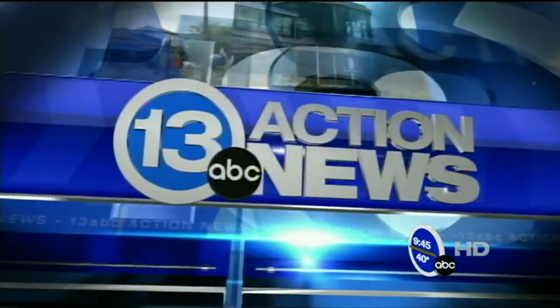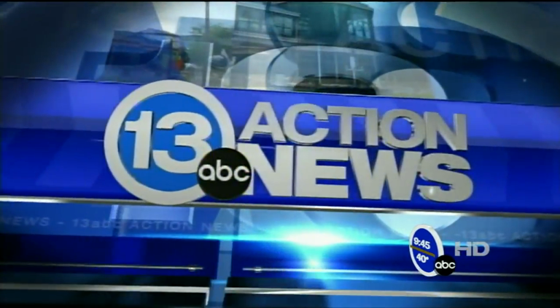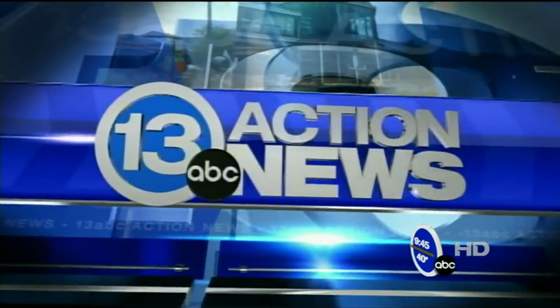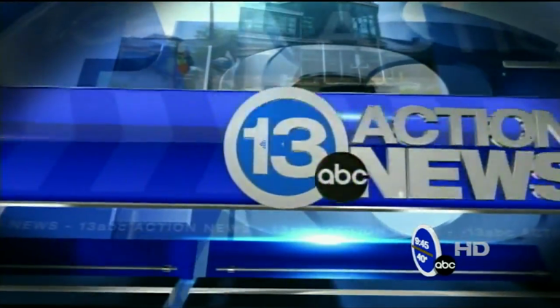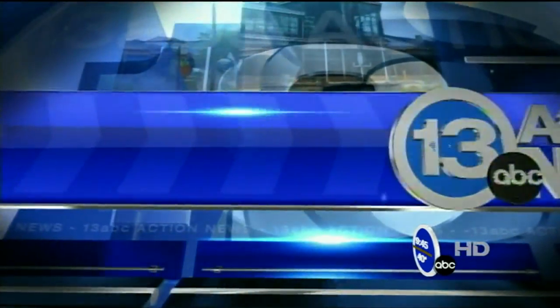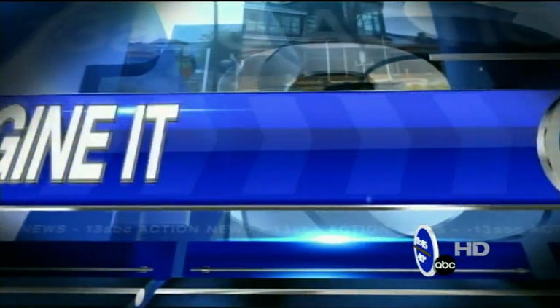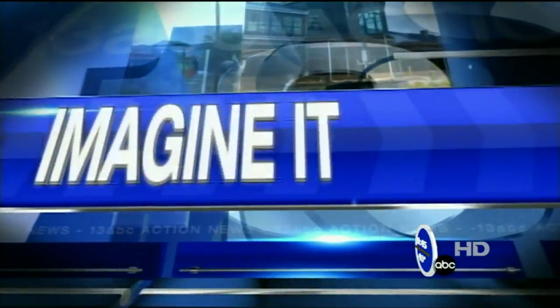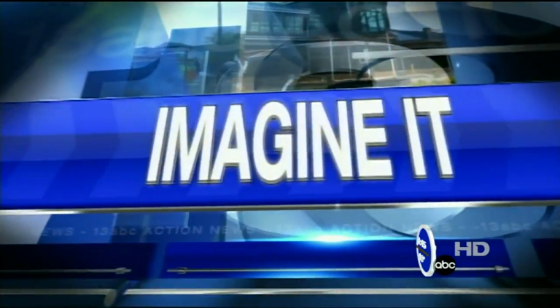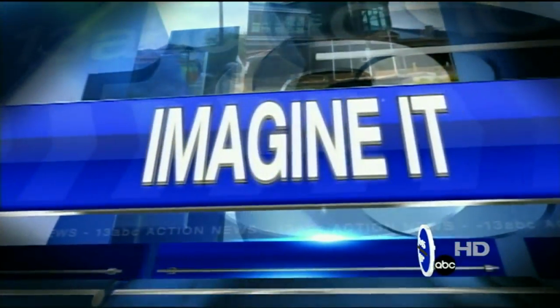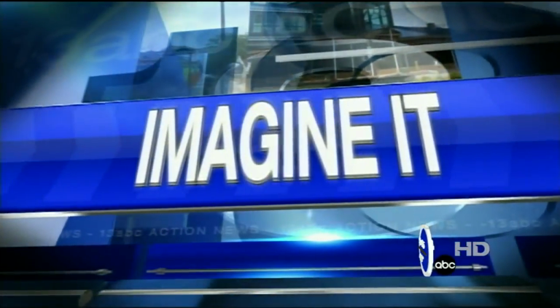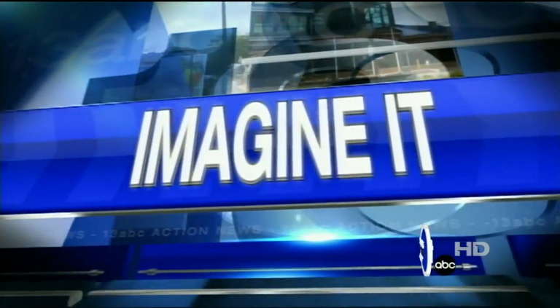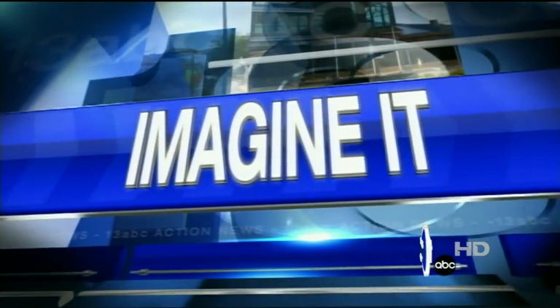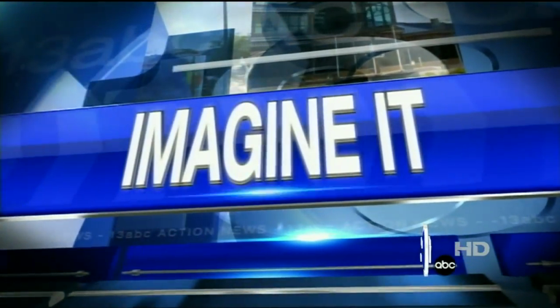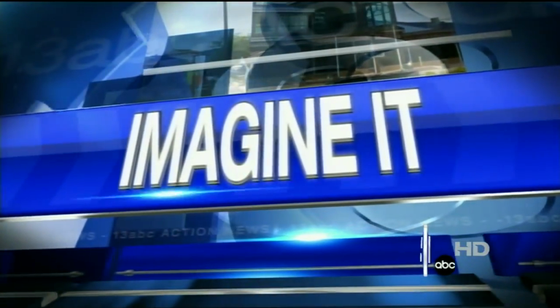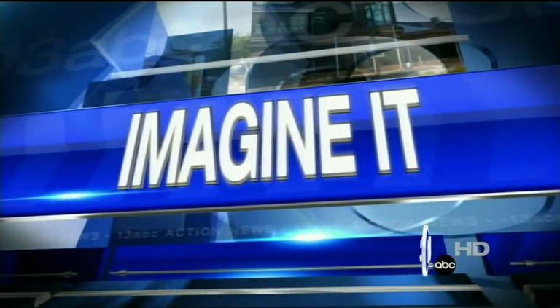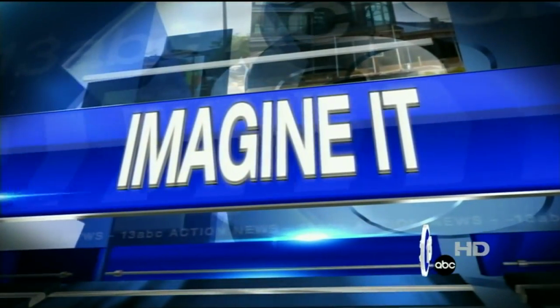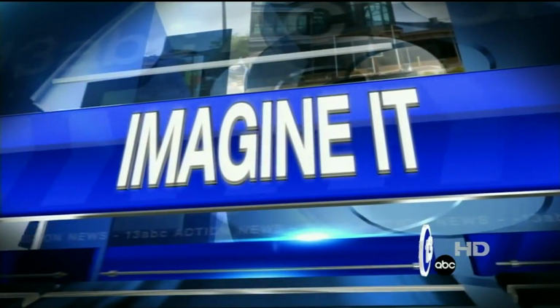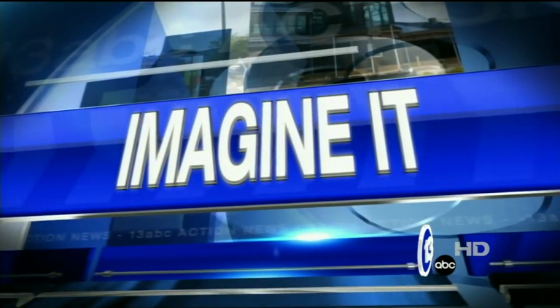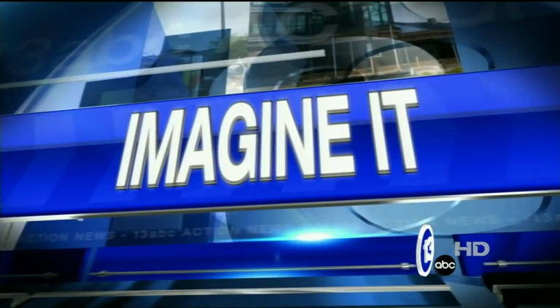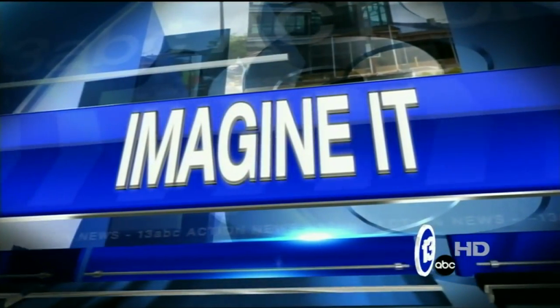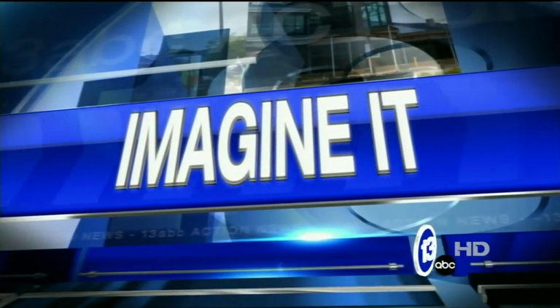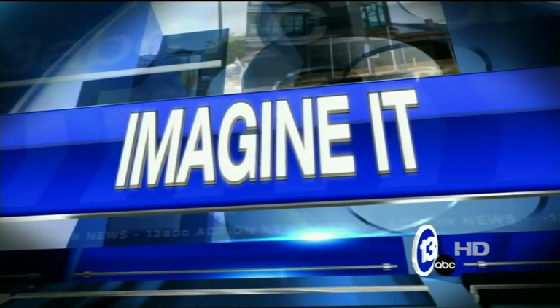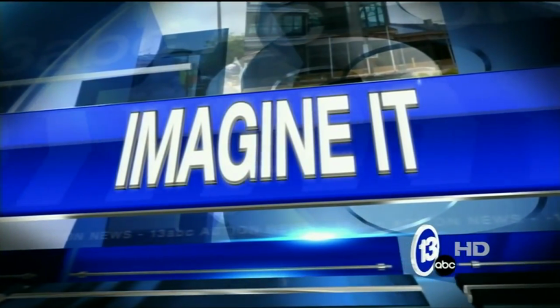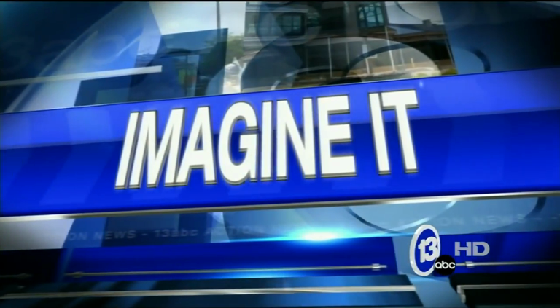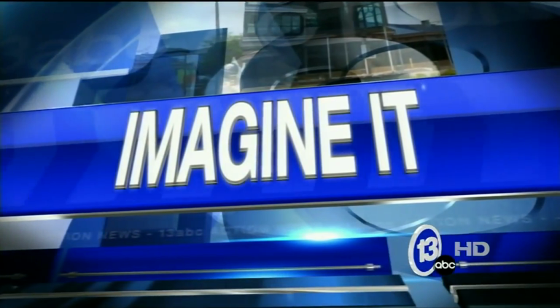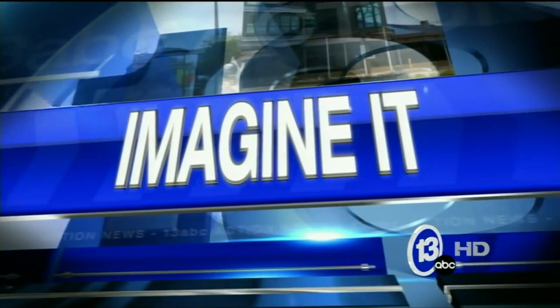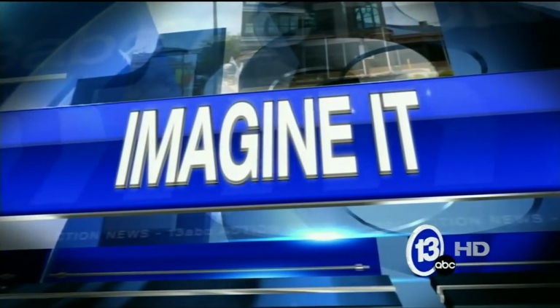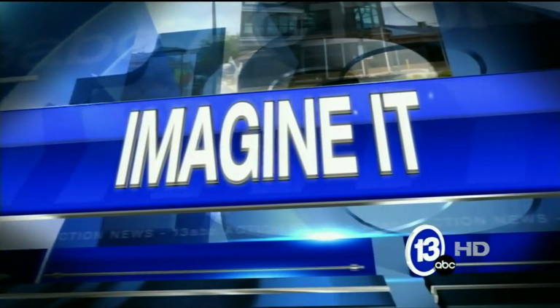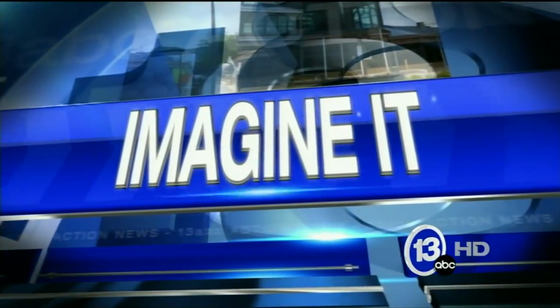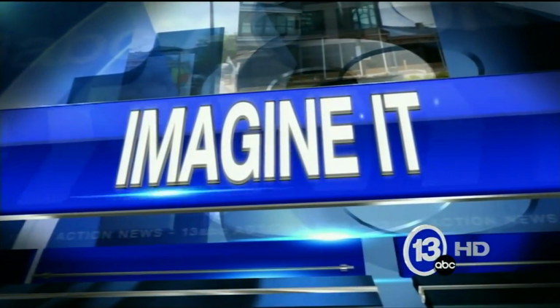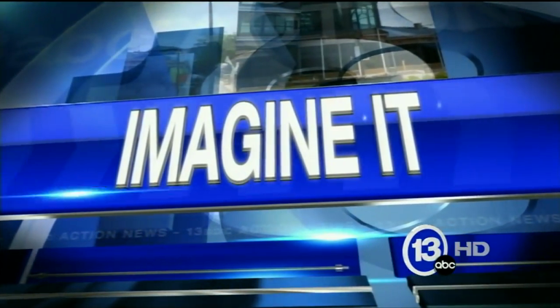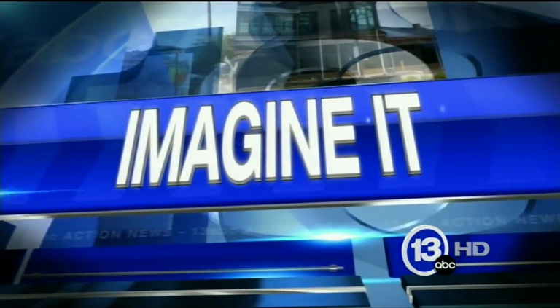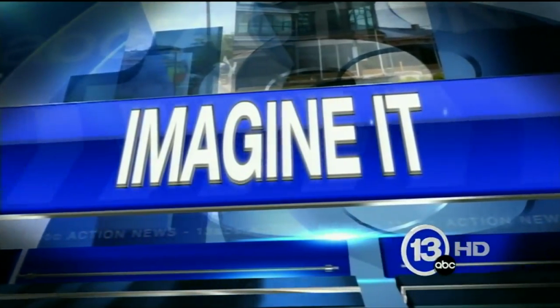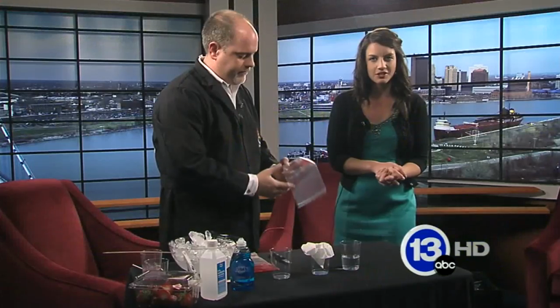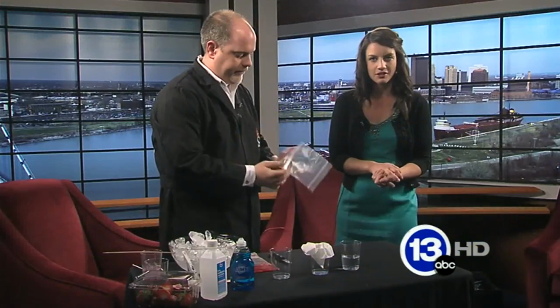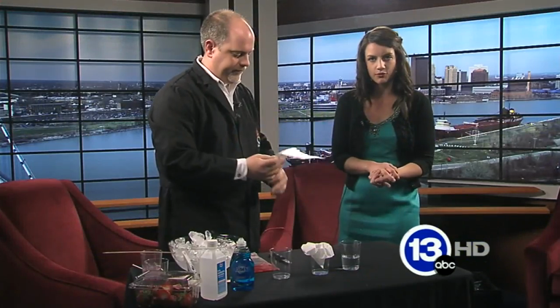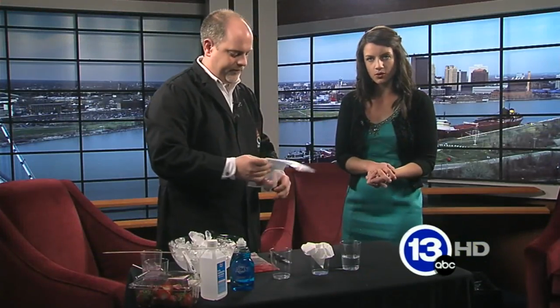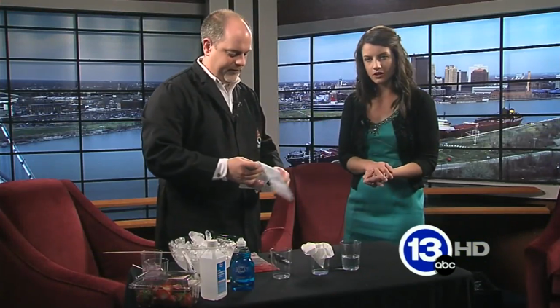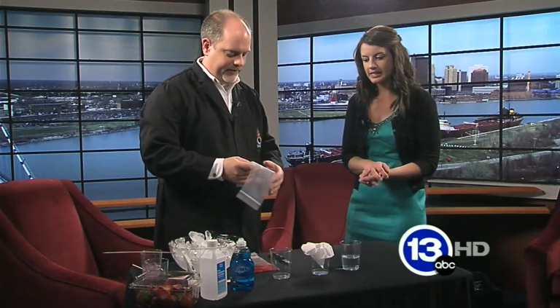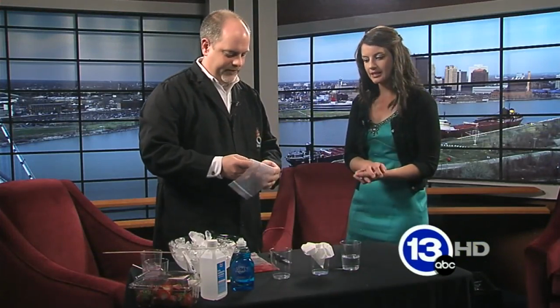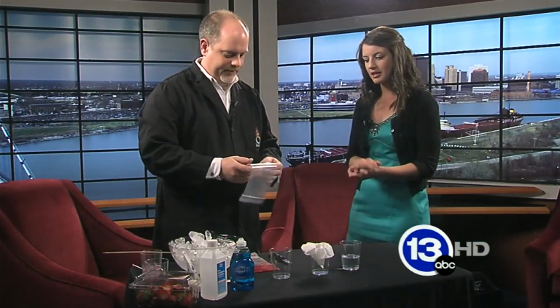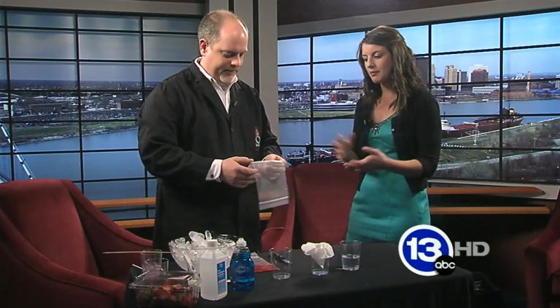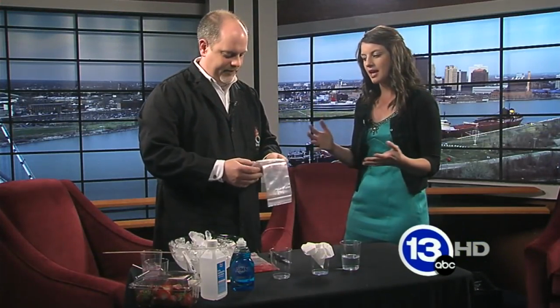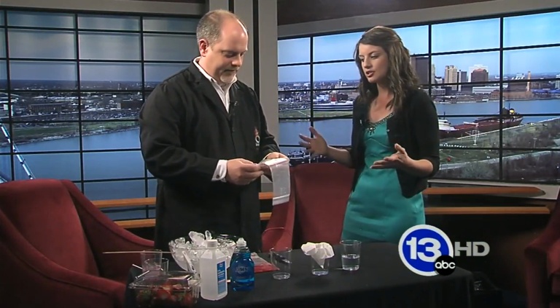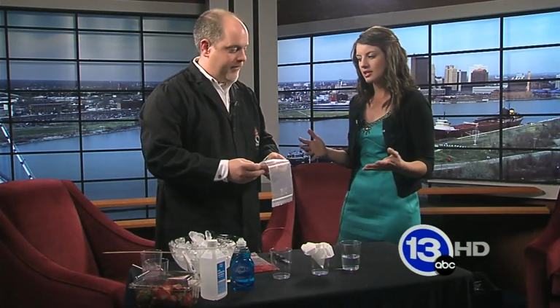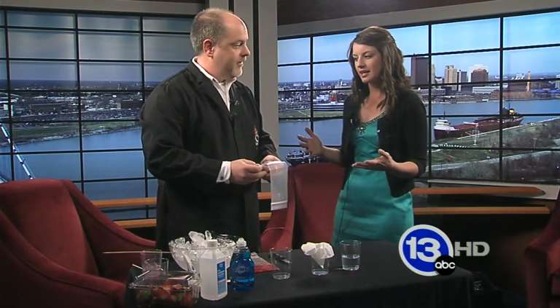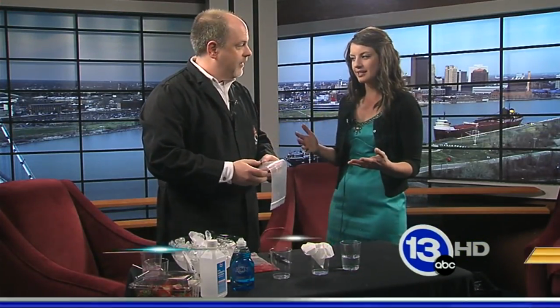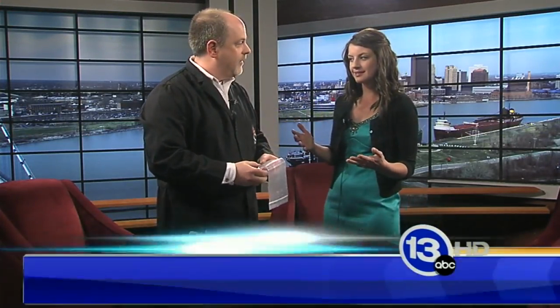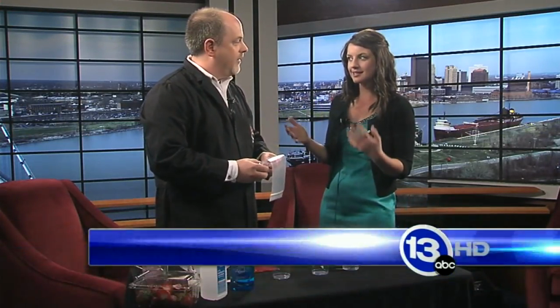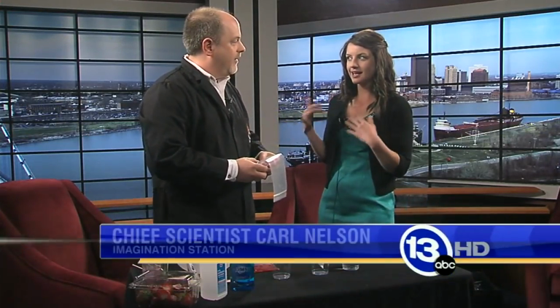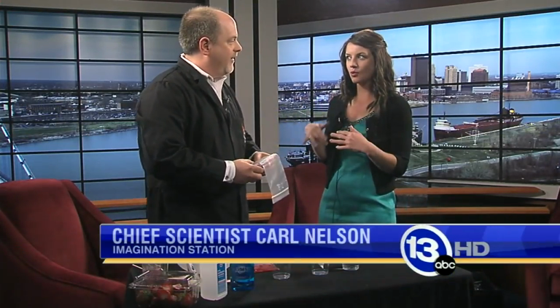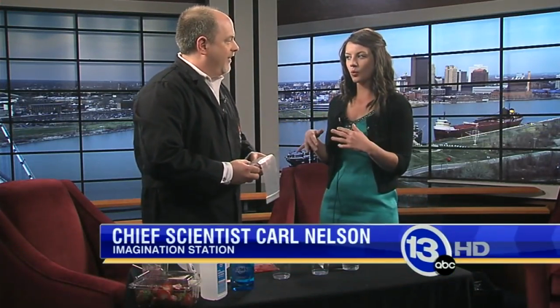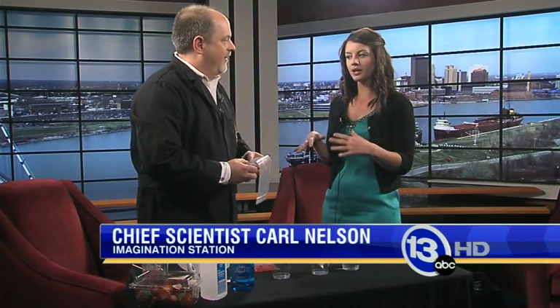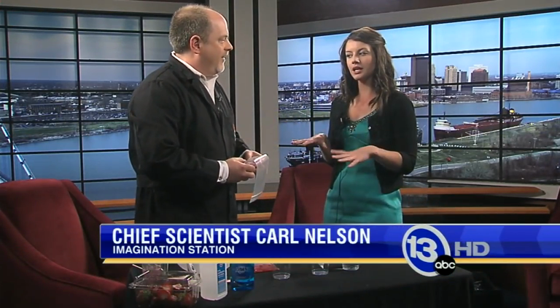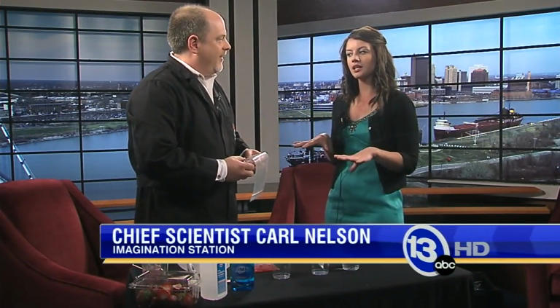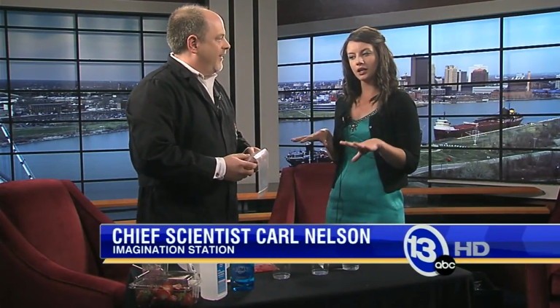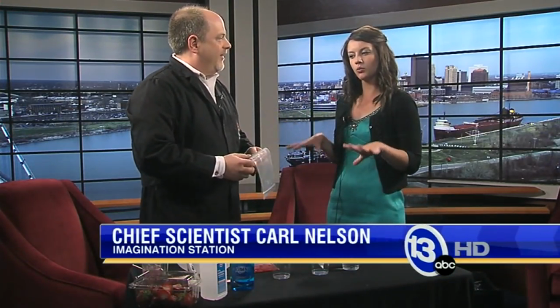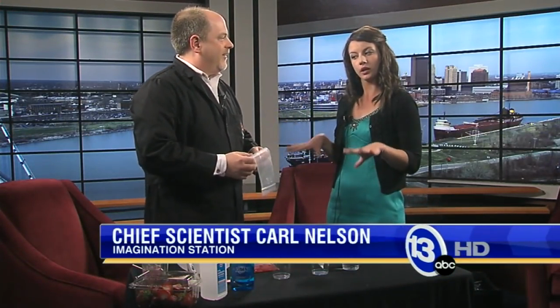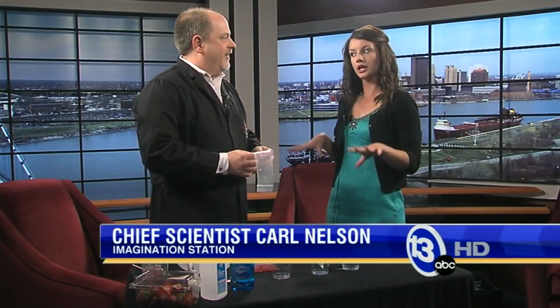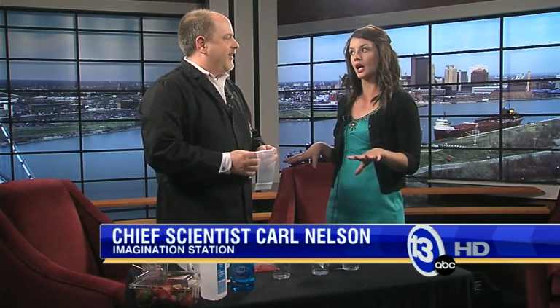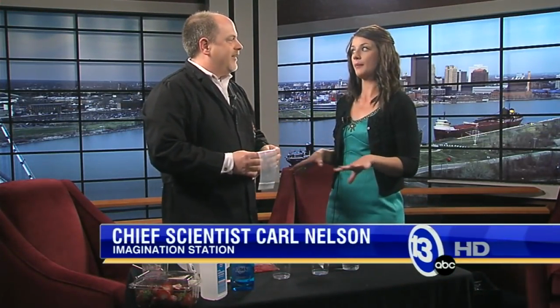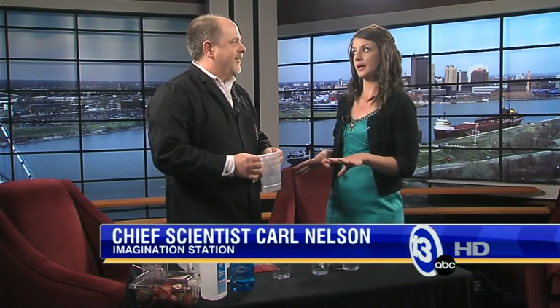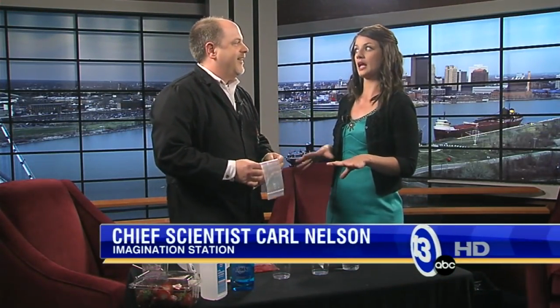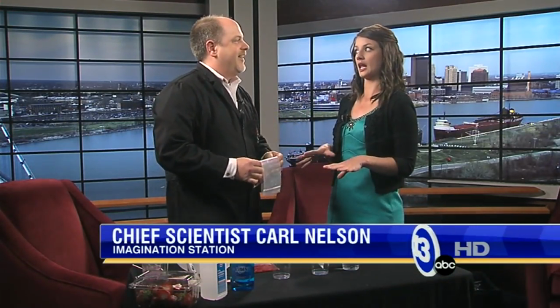It's 9:45 on this Saturday morning, time to wake up. Carl Nelson's here from the Imagination Station for our segment, Imagine It! And today we're getting complicated.